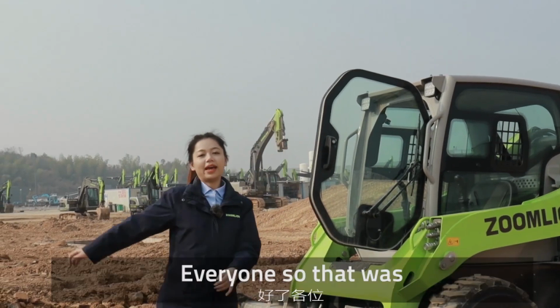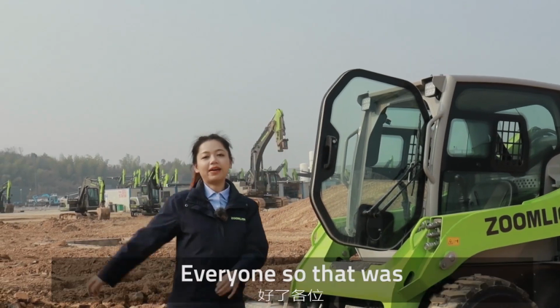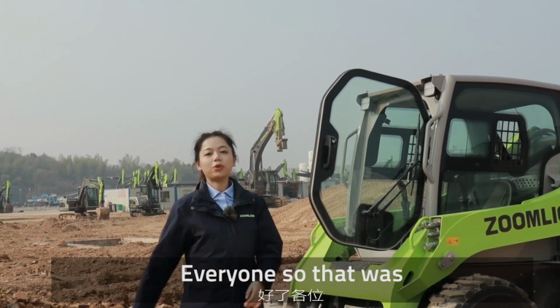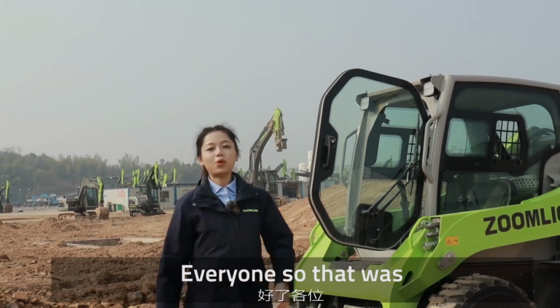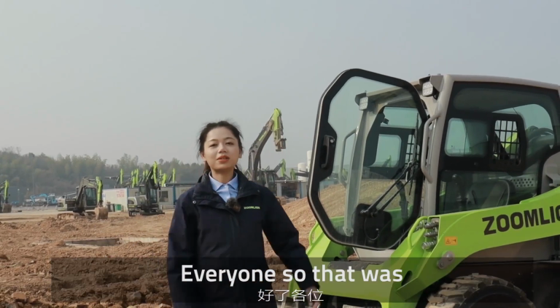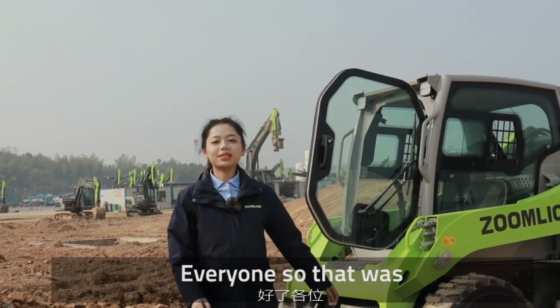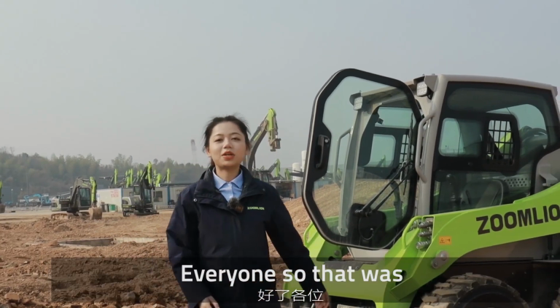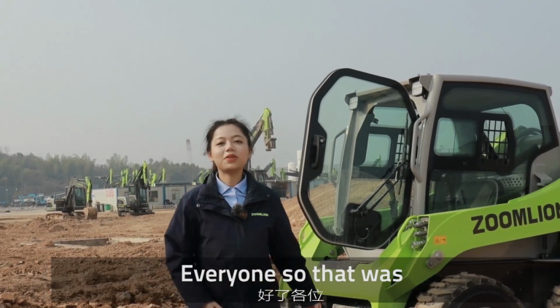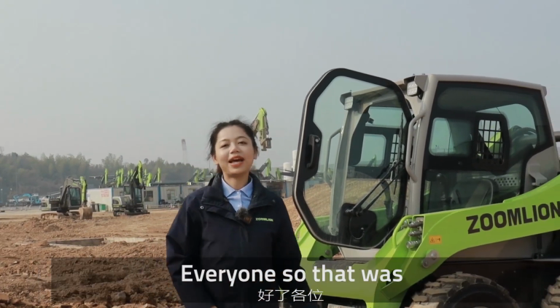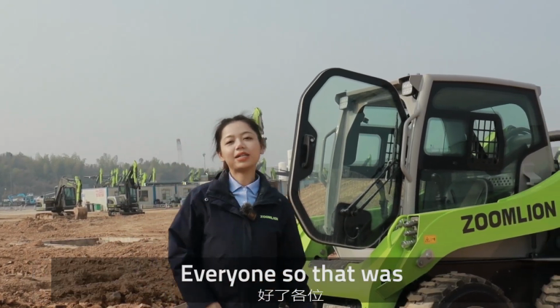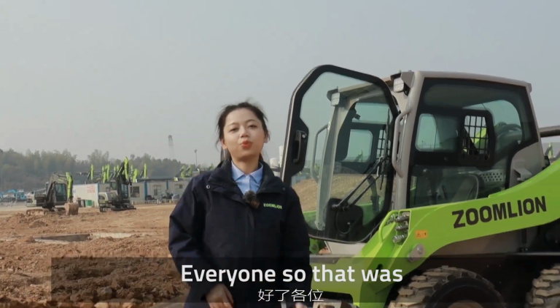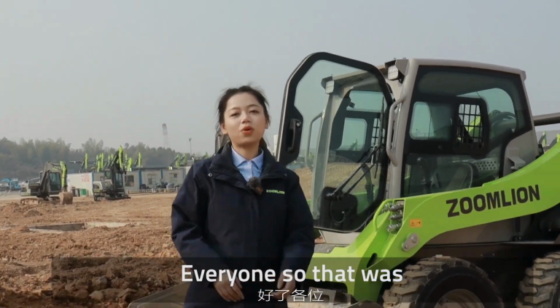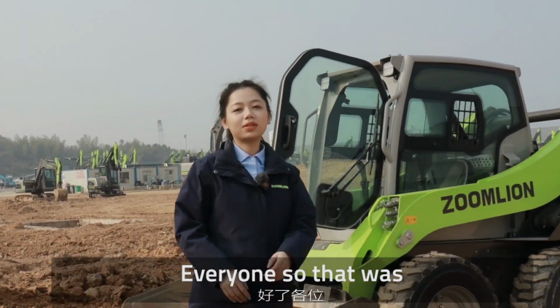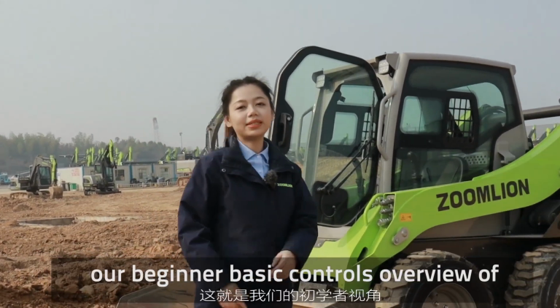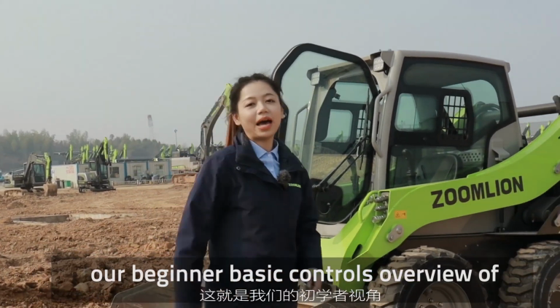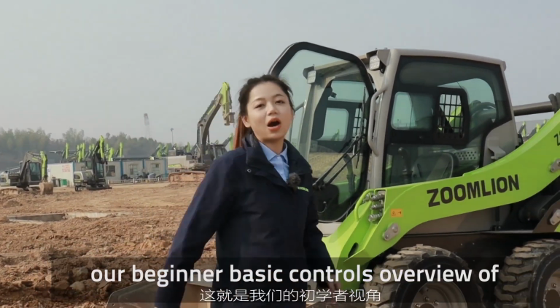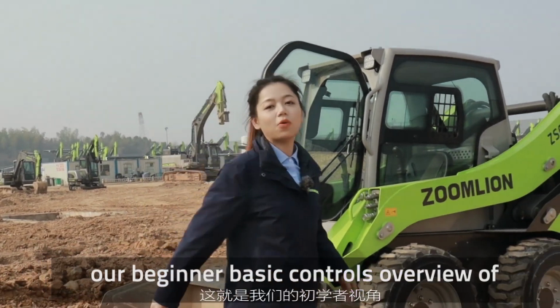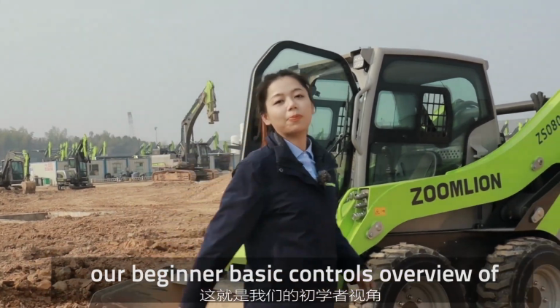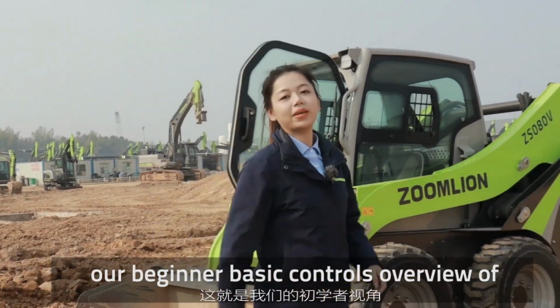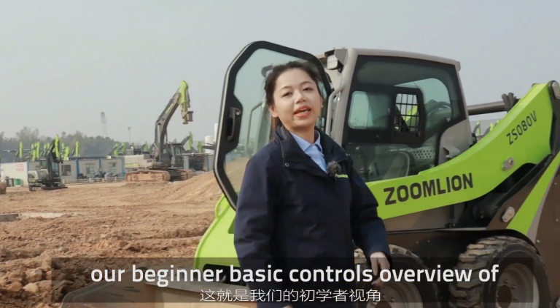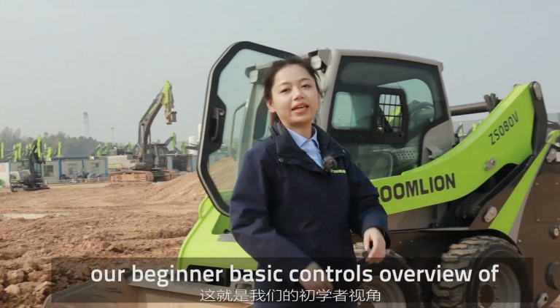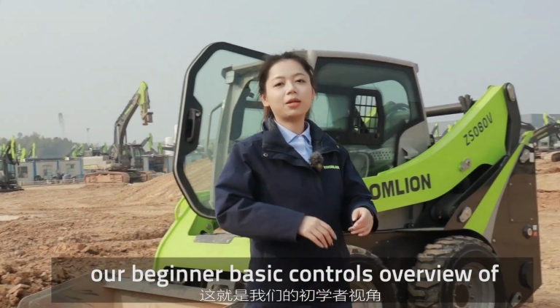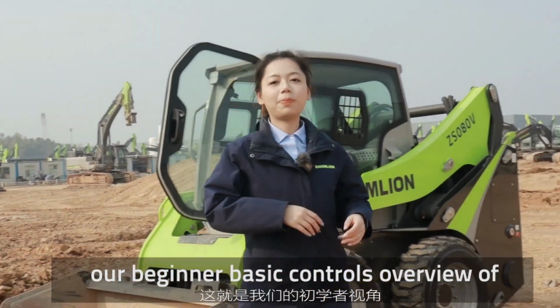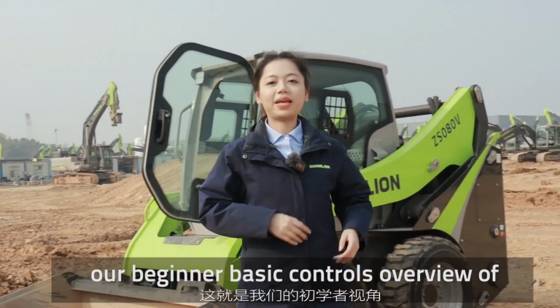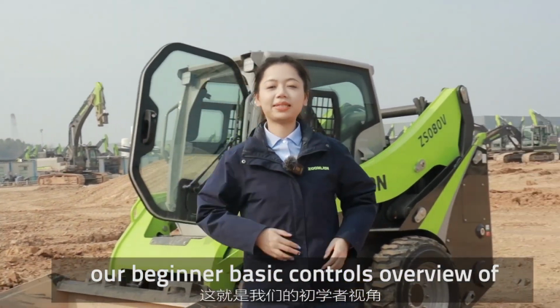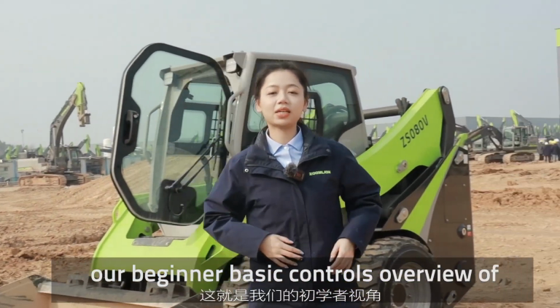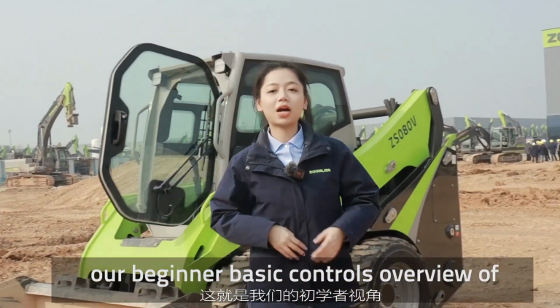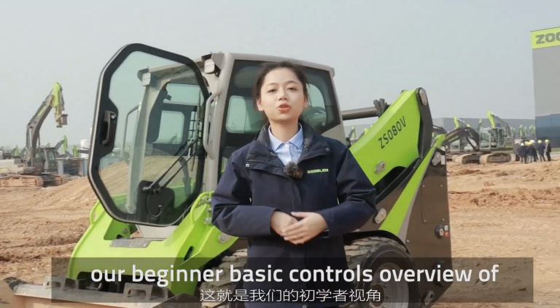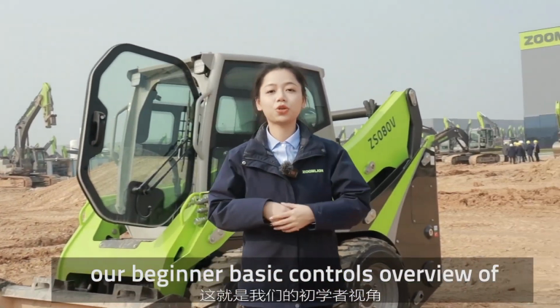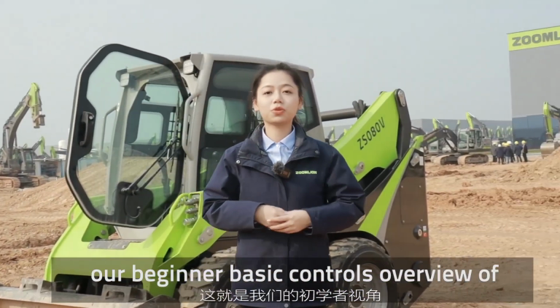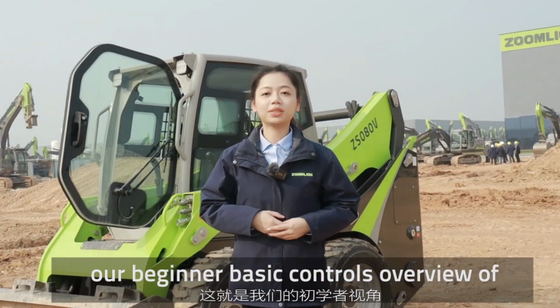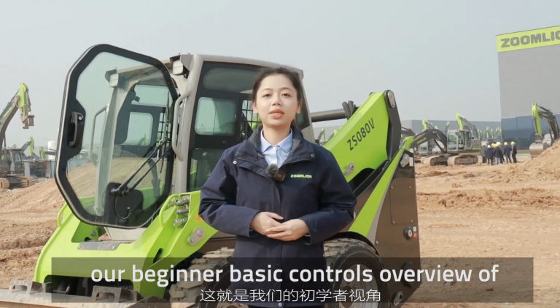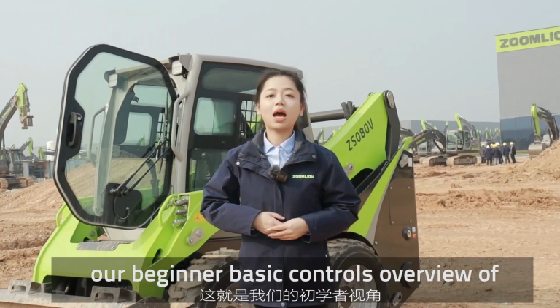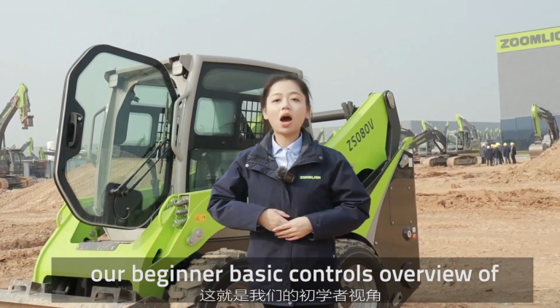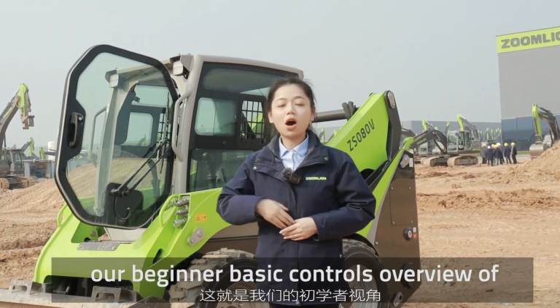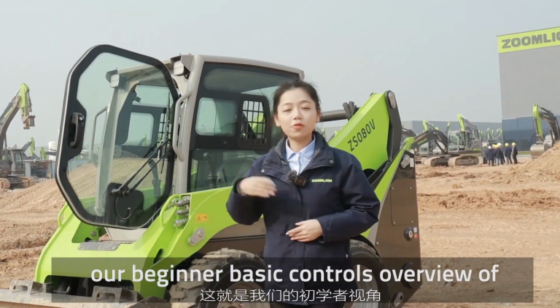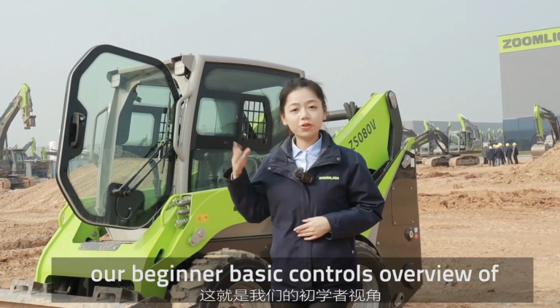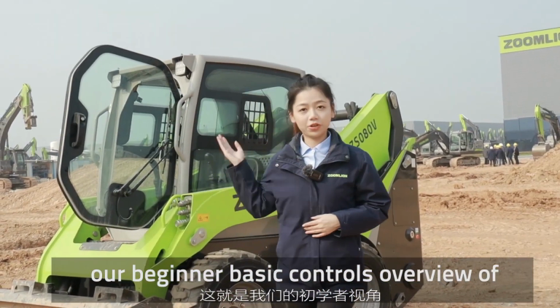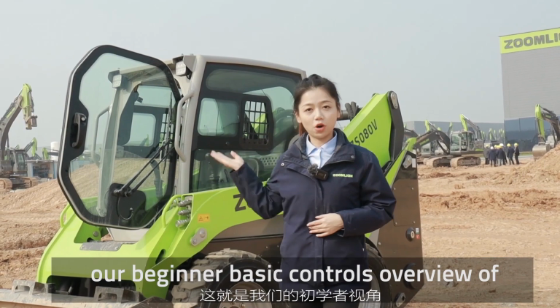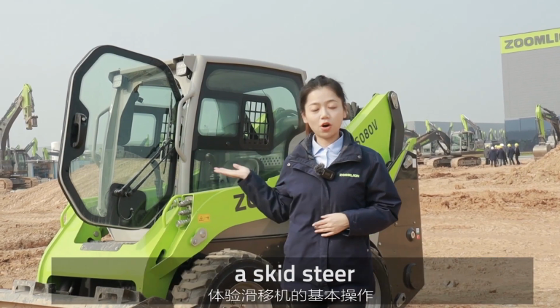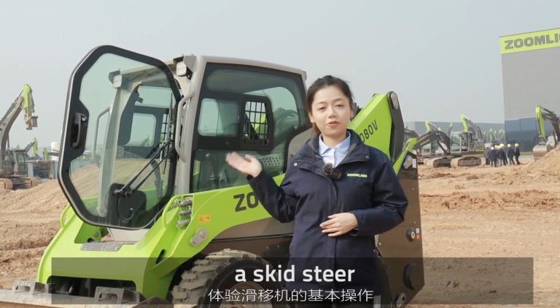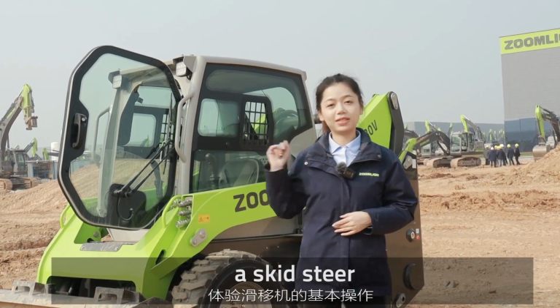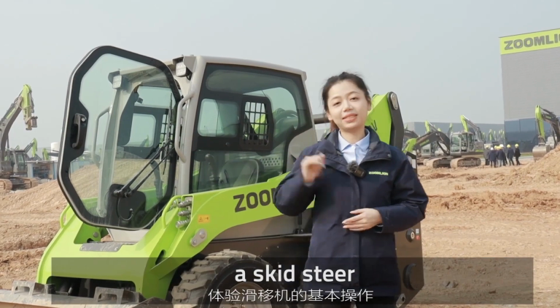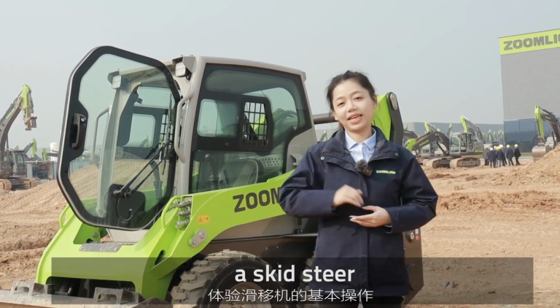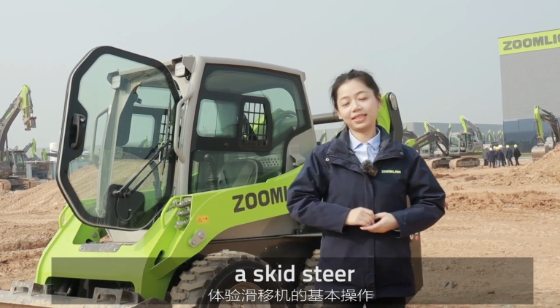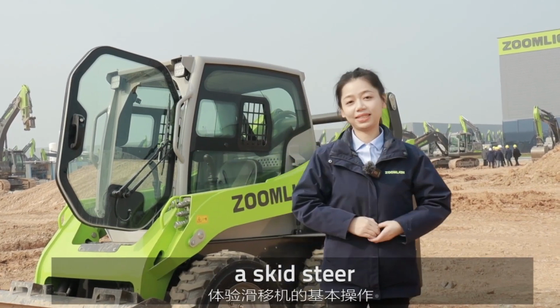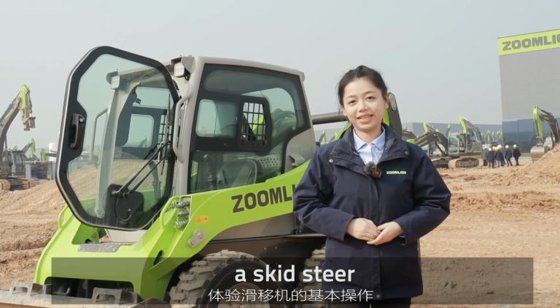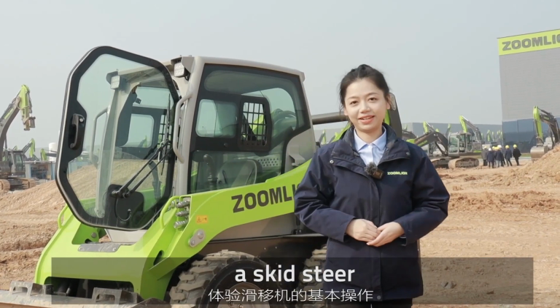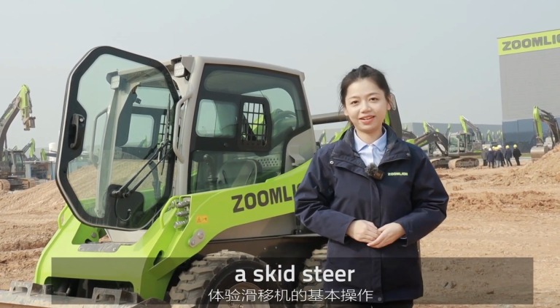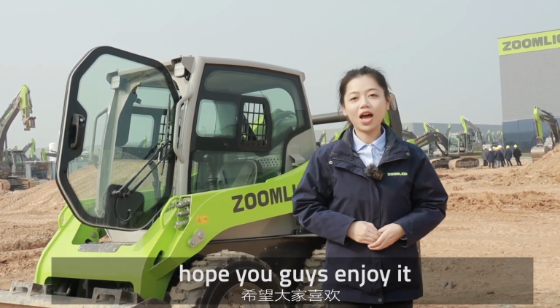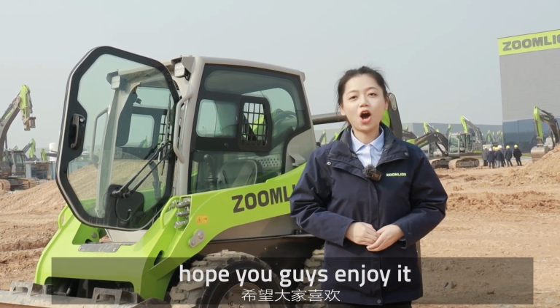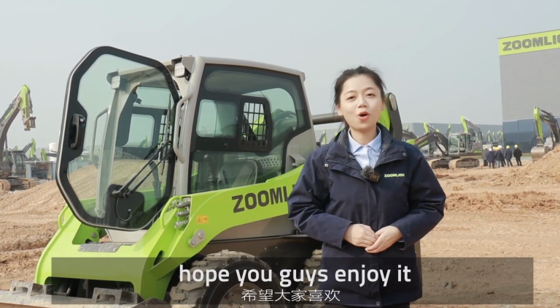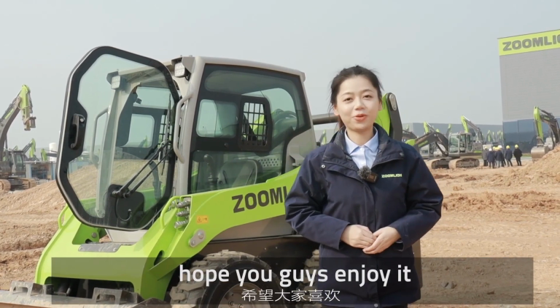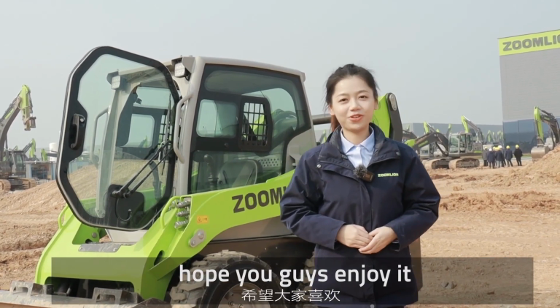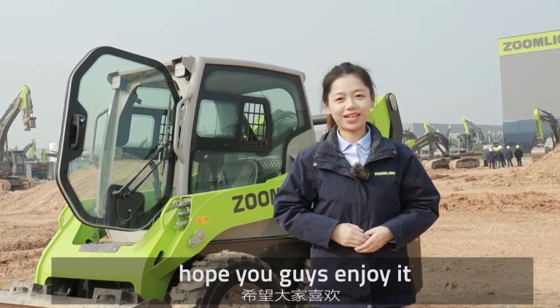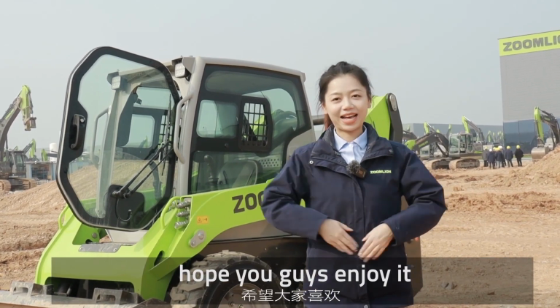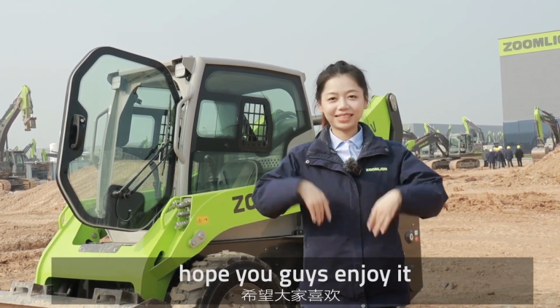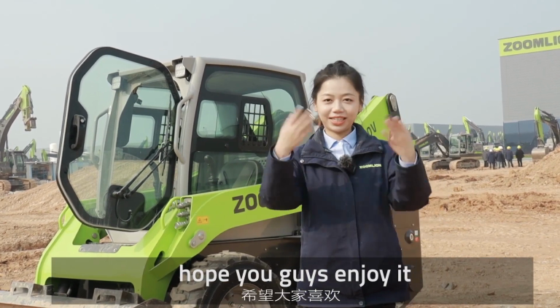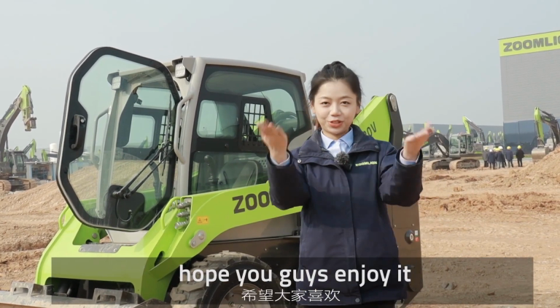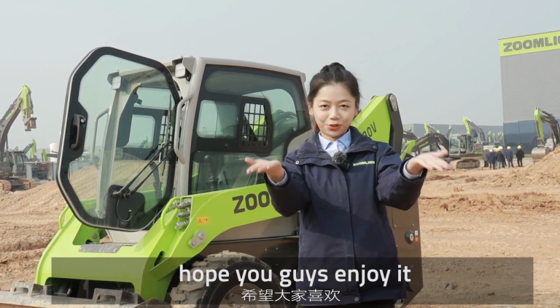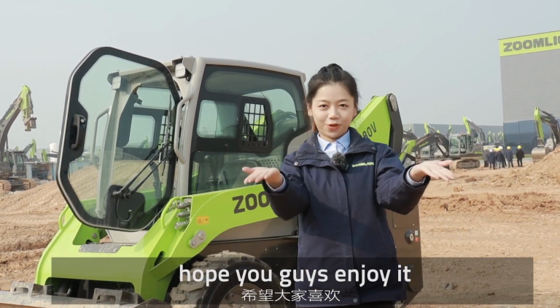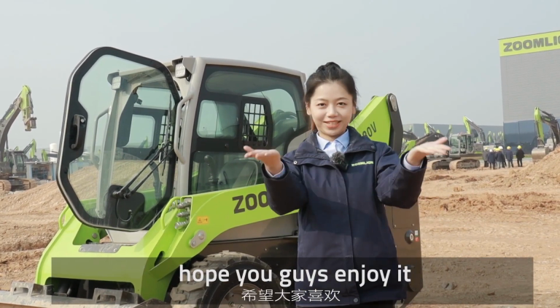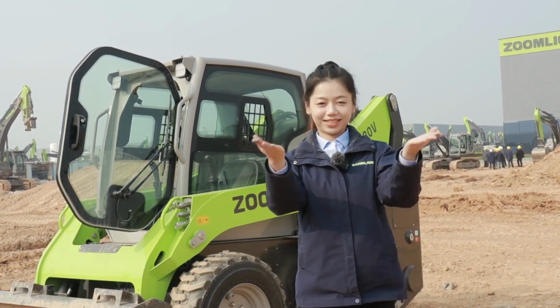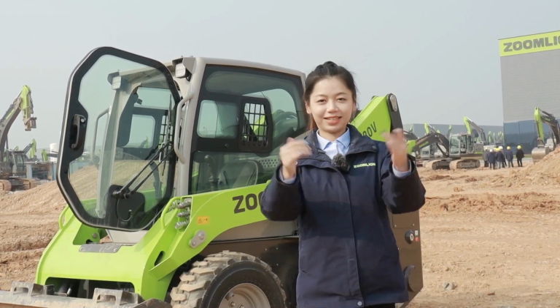Everyone, so that was our beginner basic controls overview of a skid steer. Hope you guys enjoyed it.